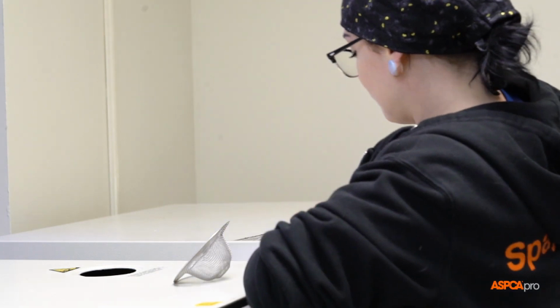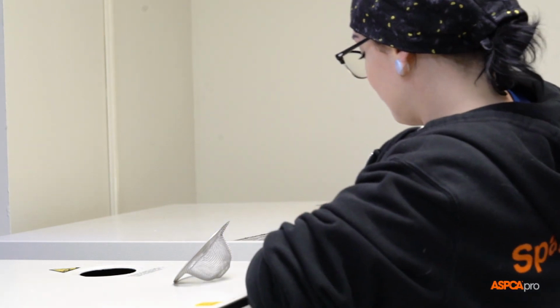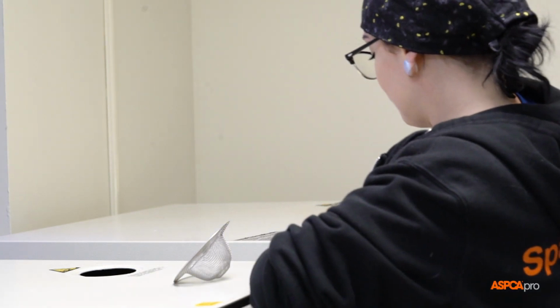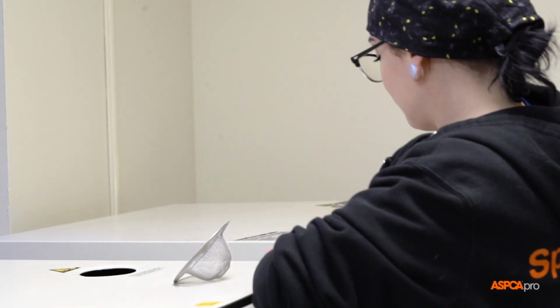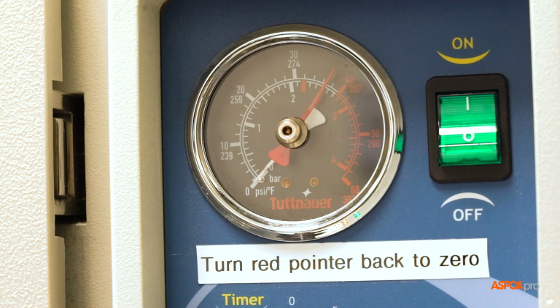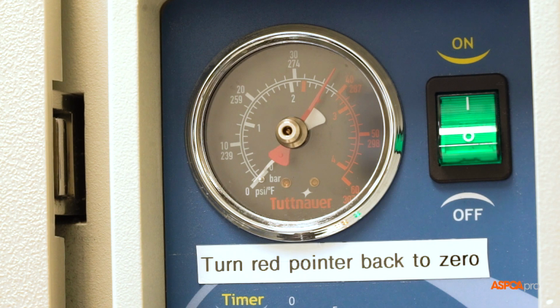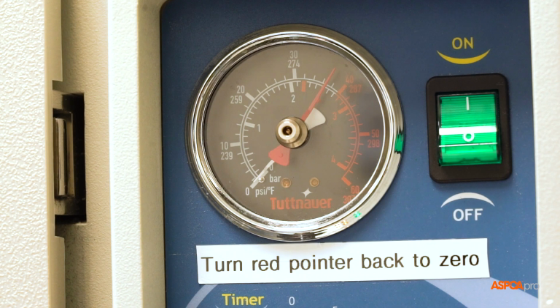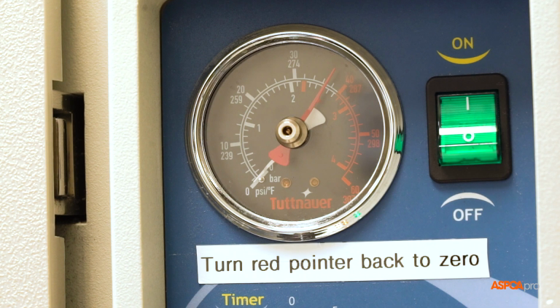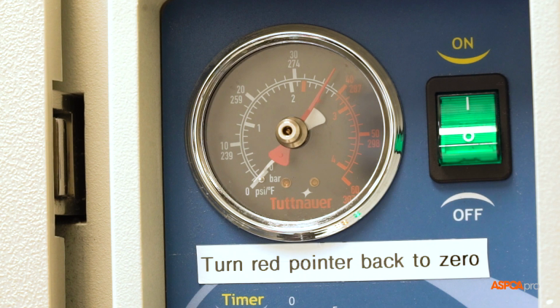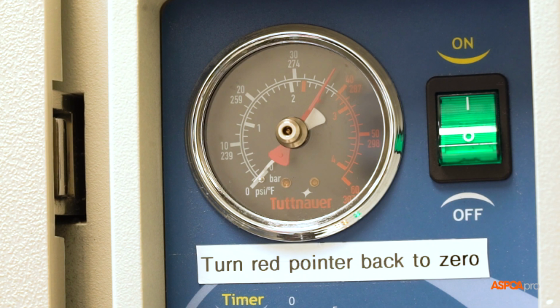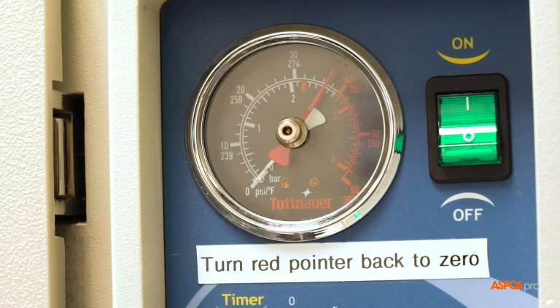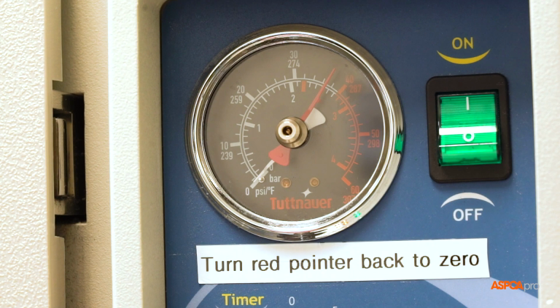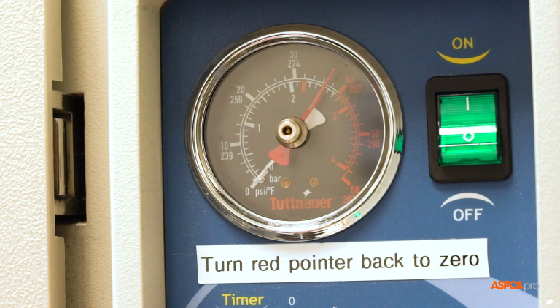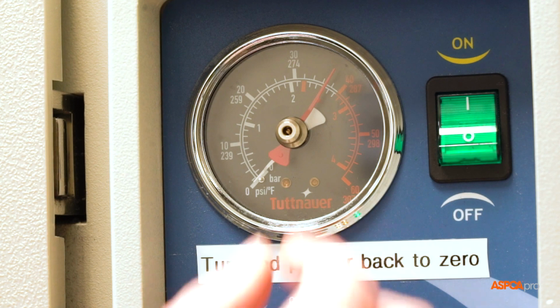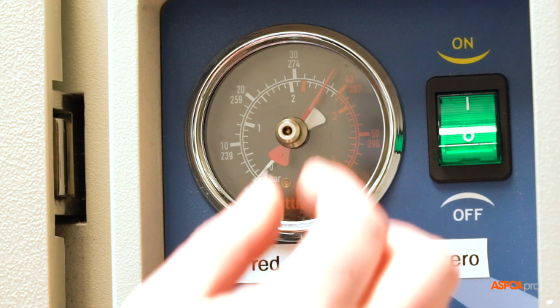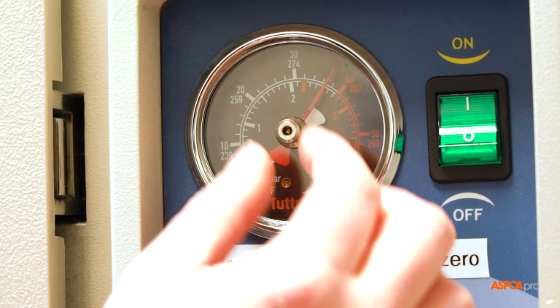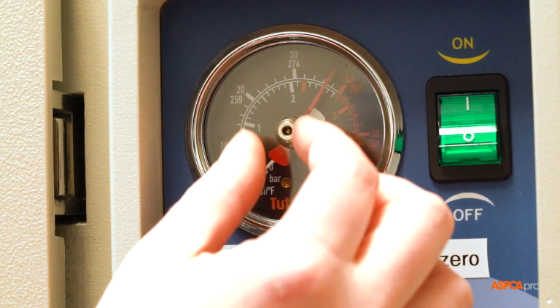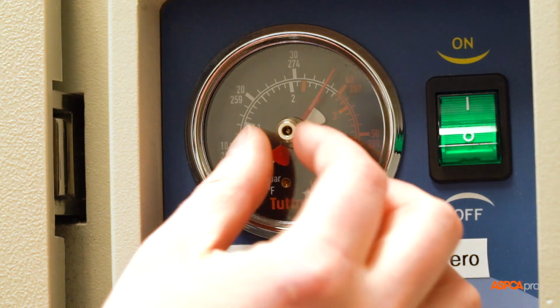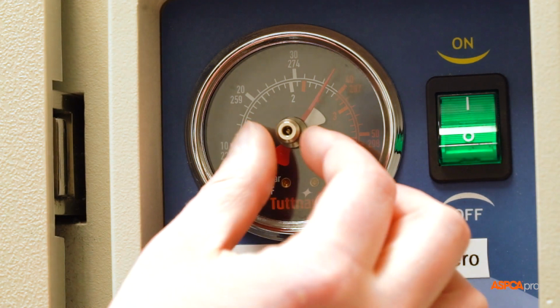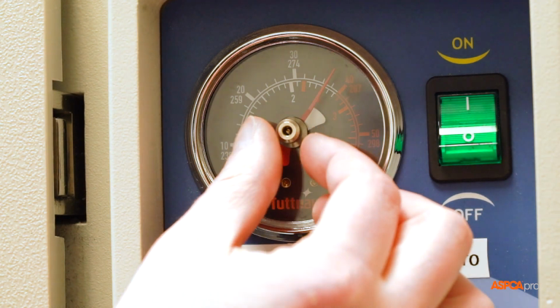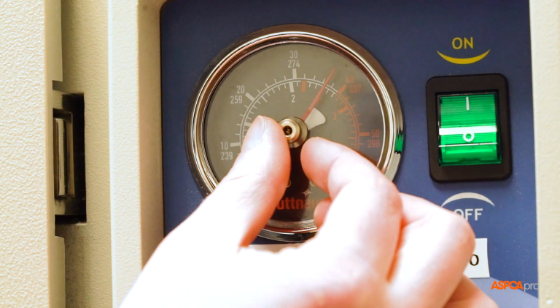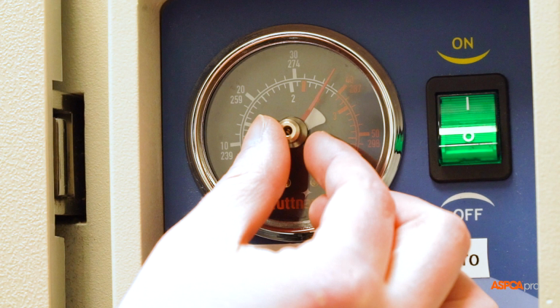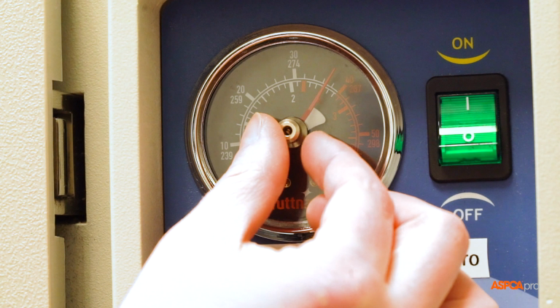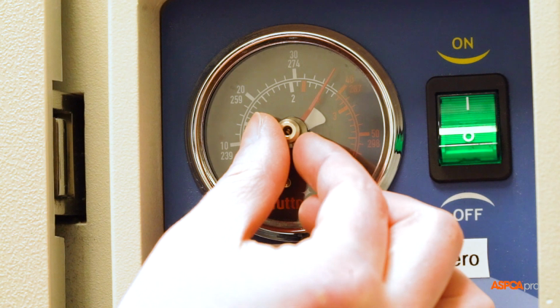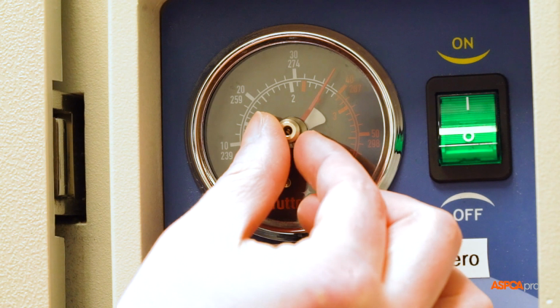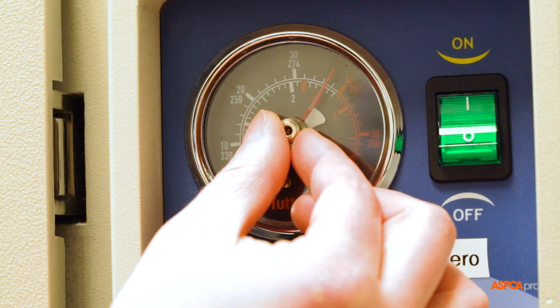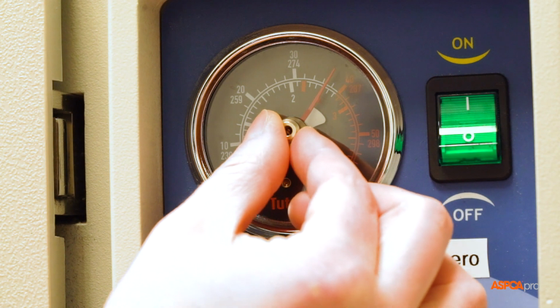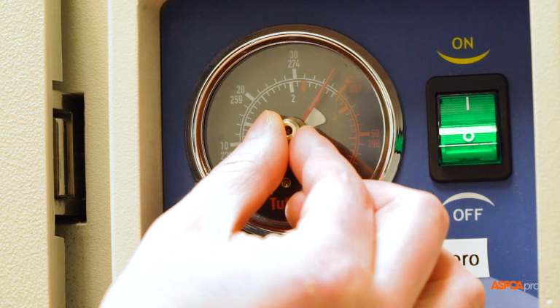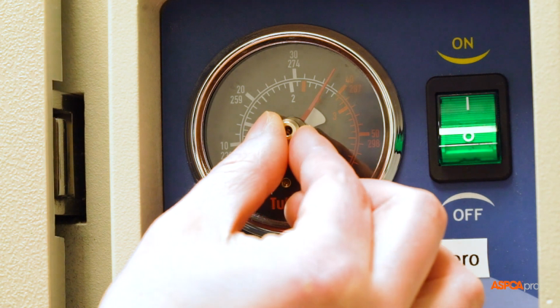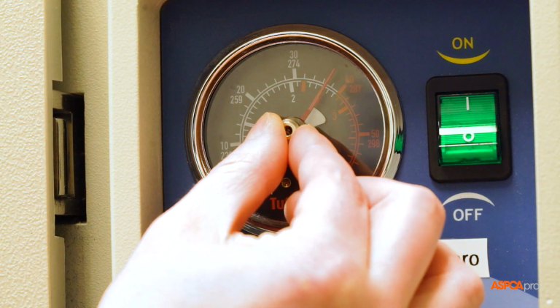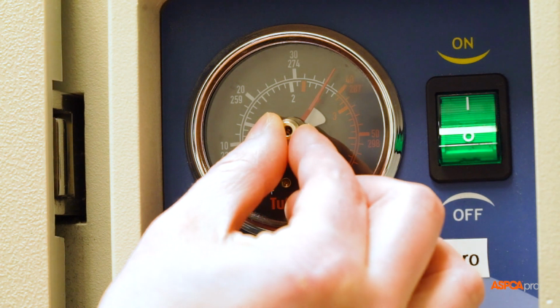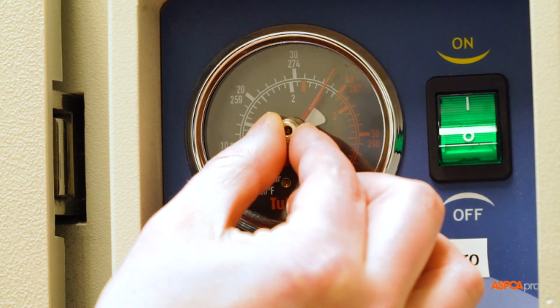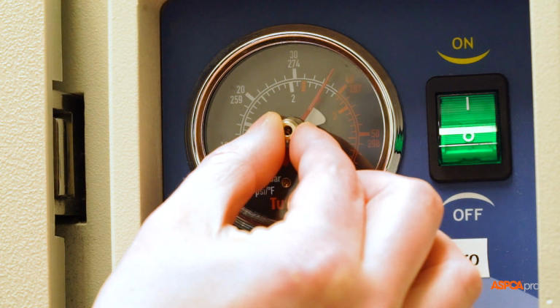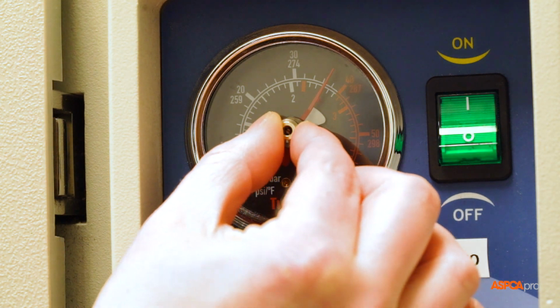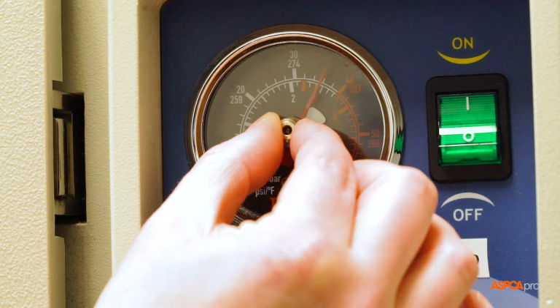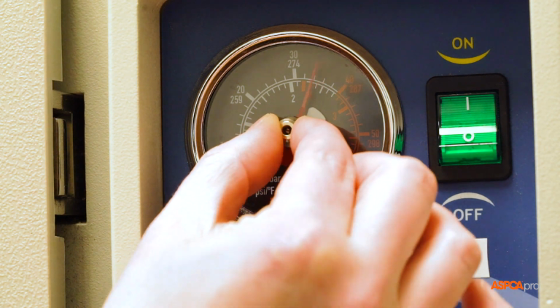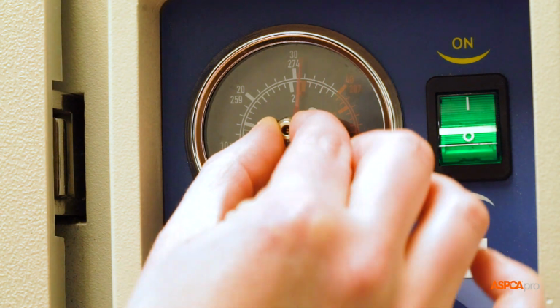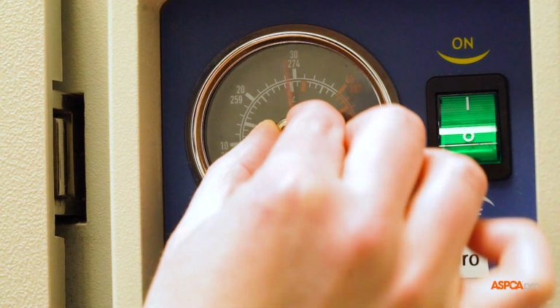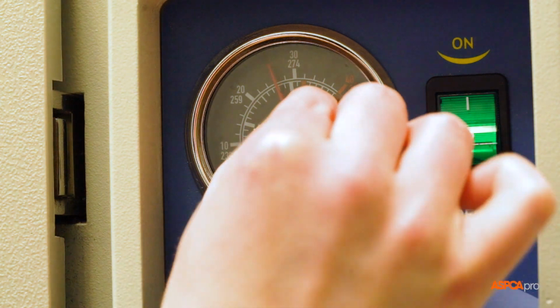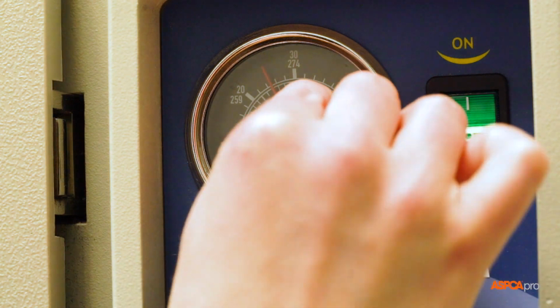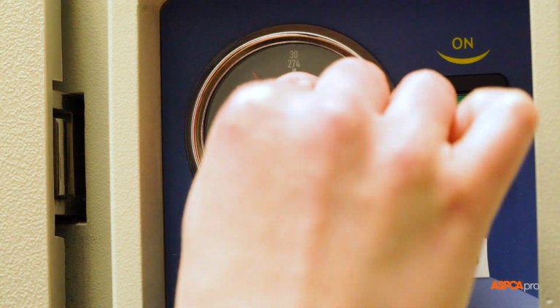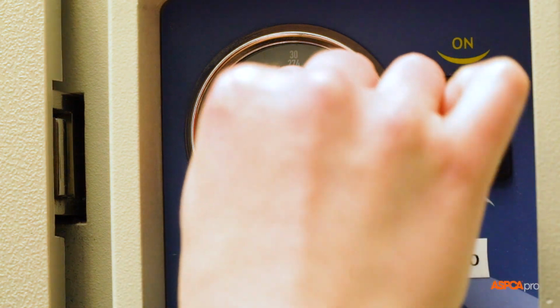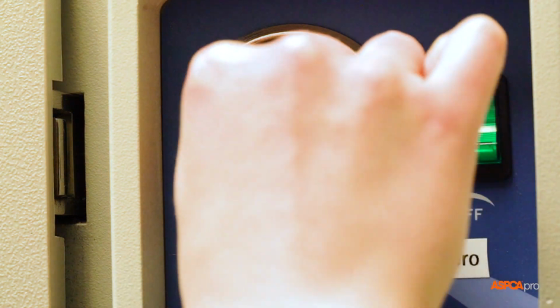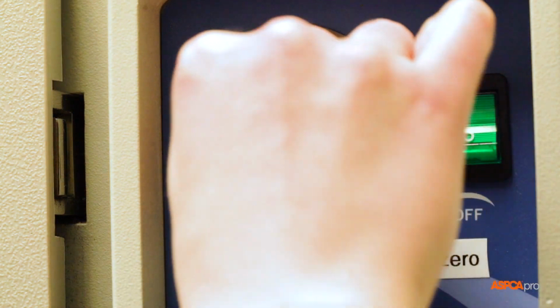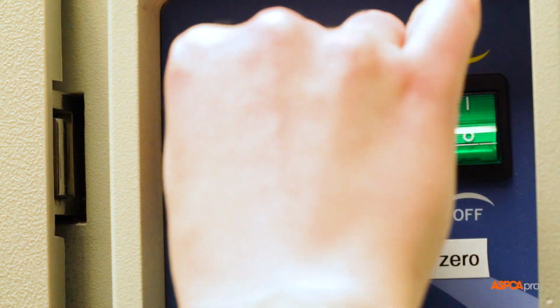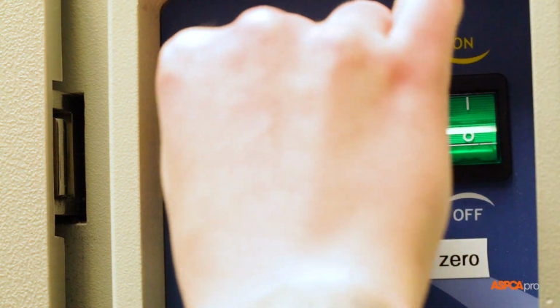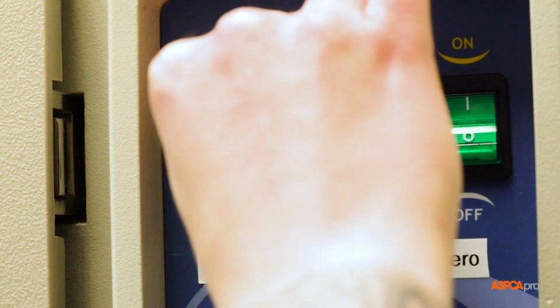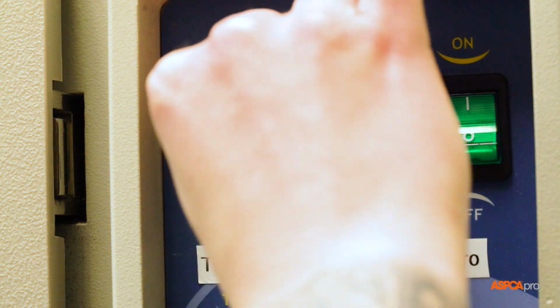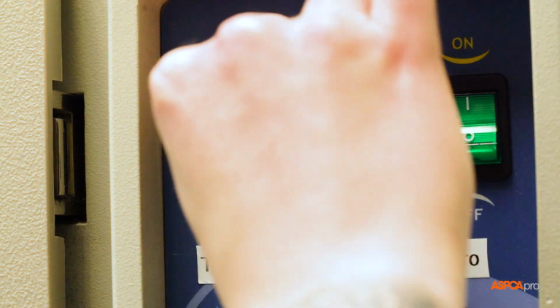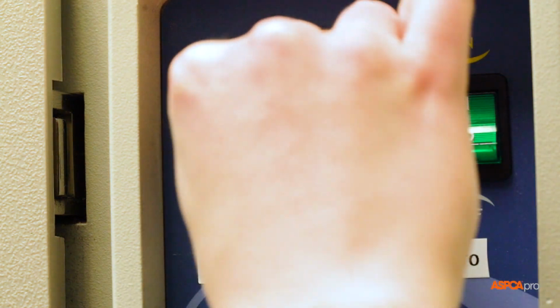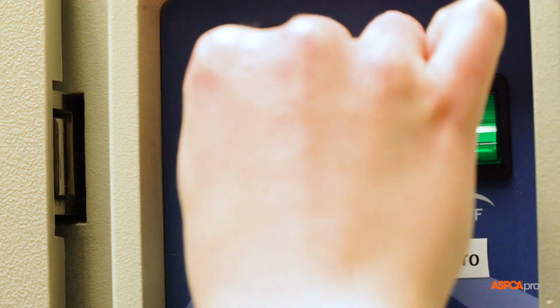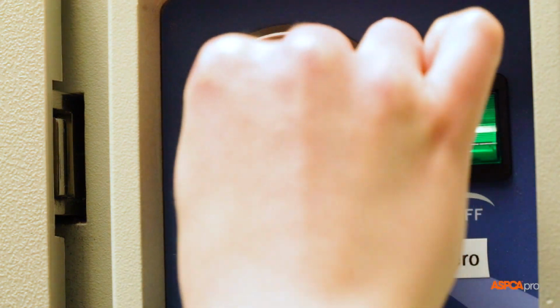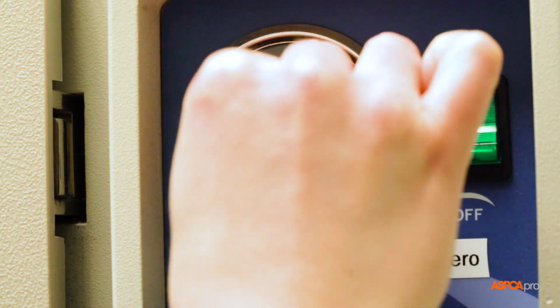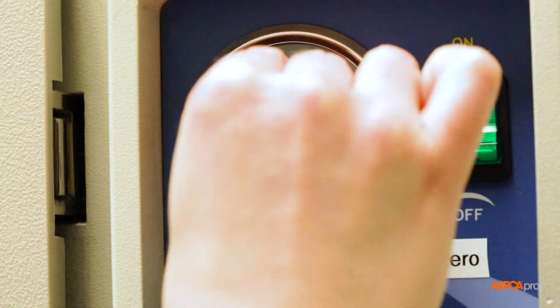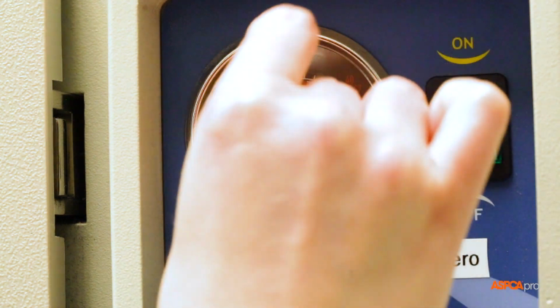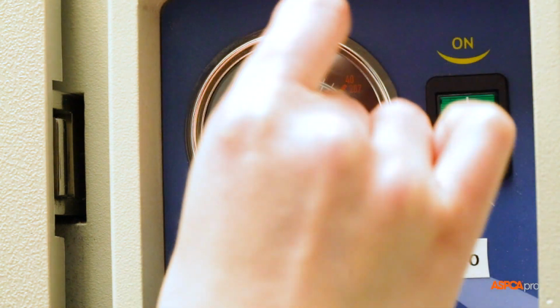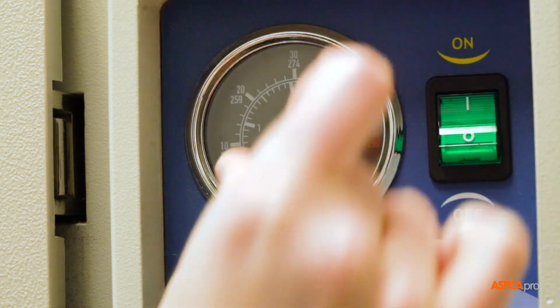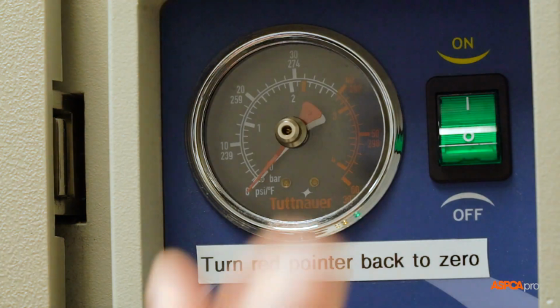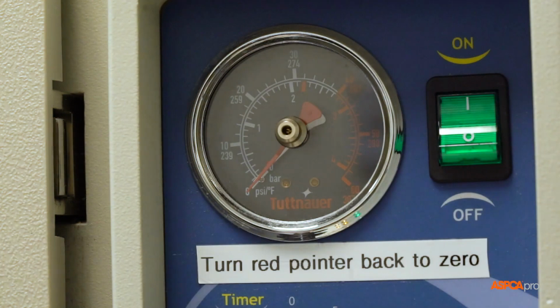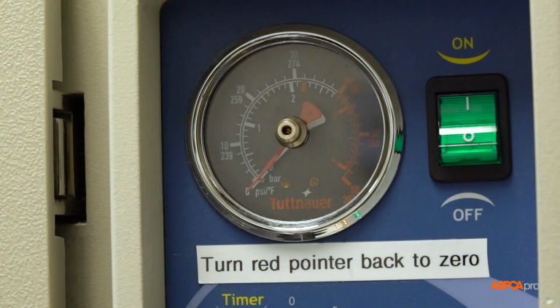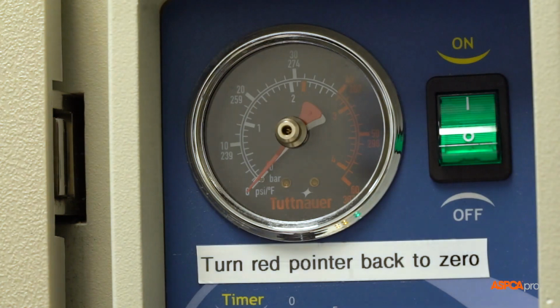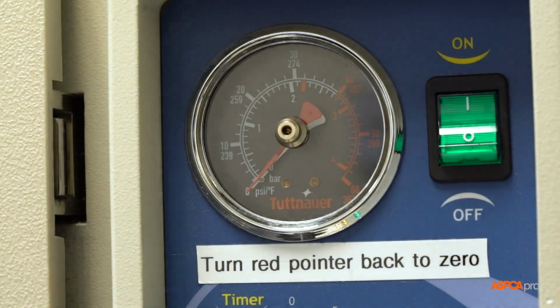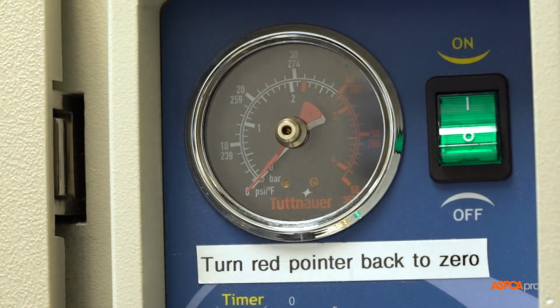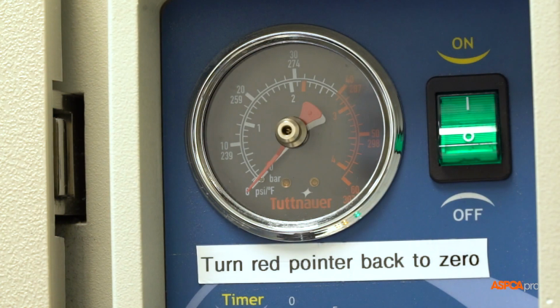Next, ensure the red pointer in the pressure gauge has been turned back to zero, as it will not automatically reset.